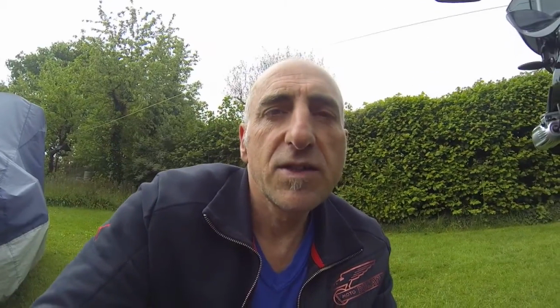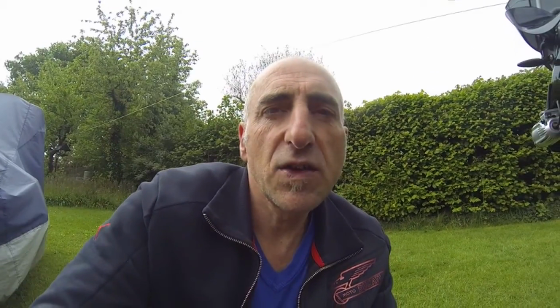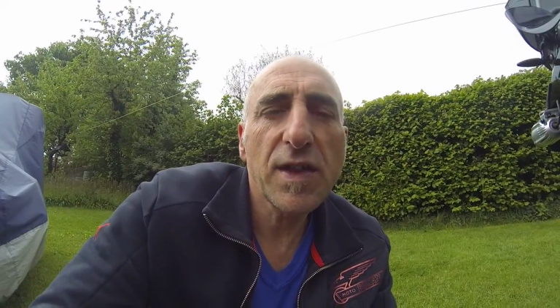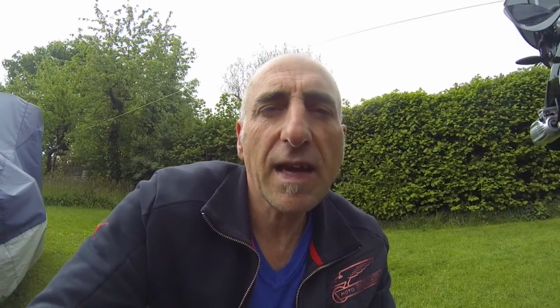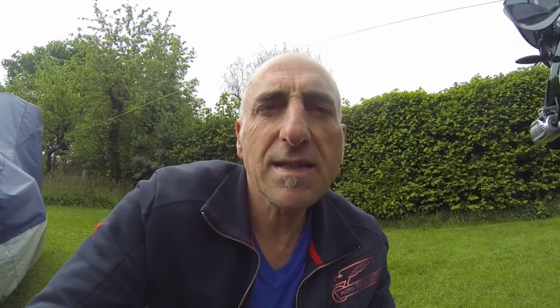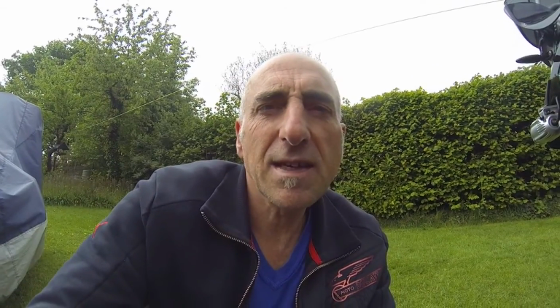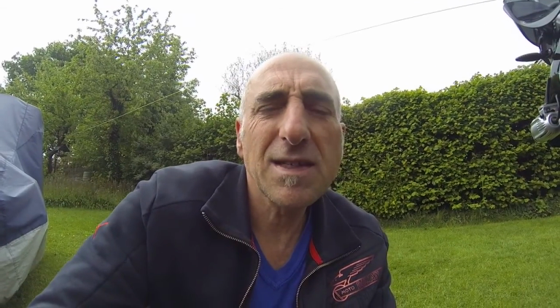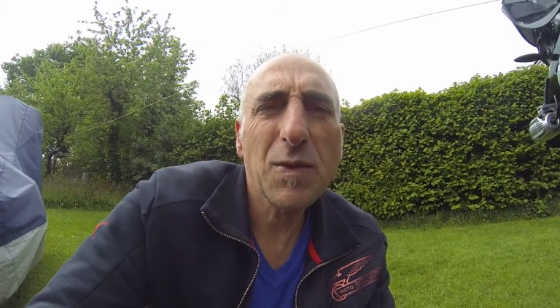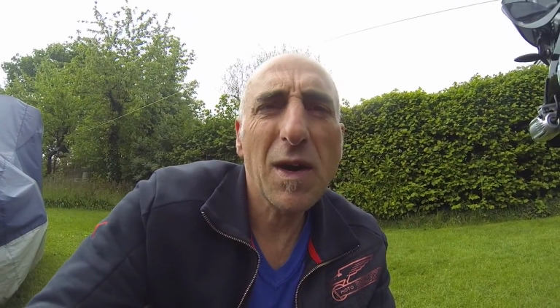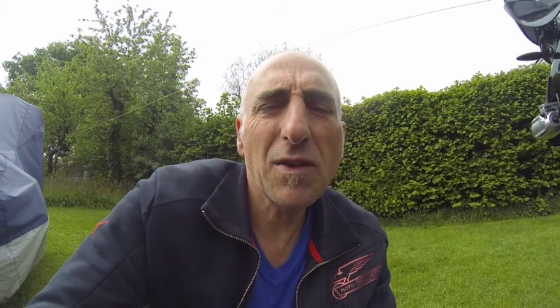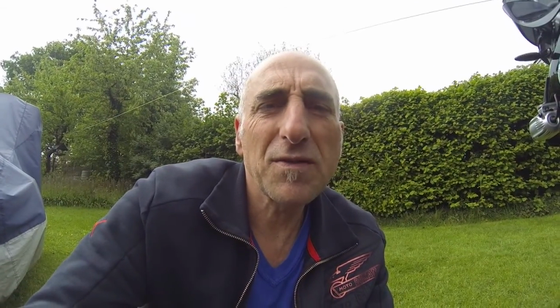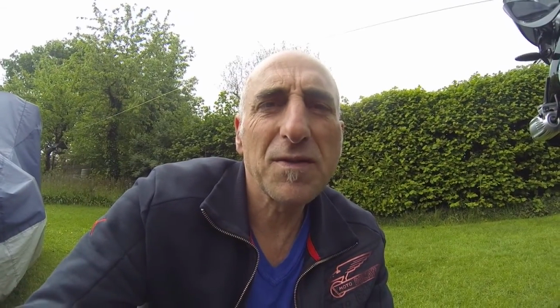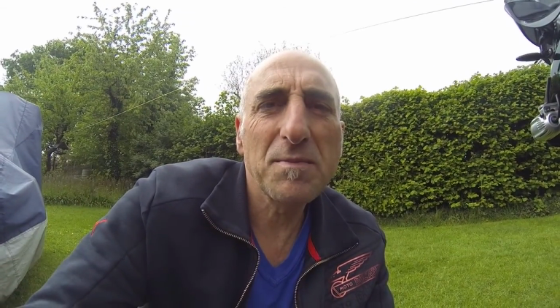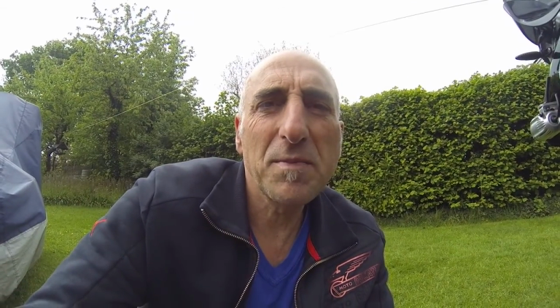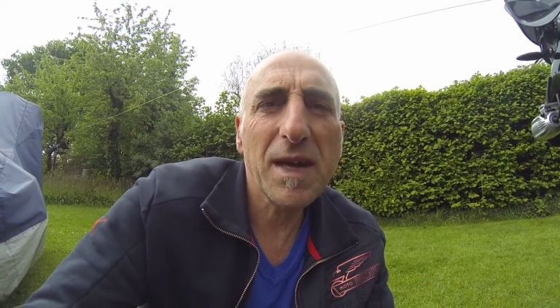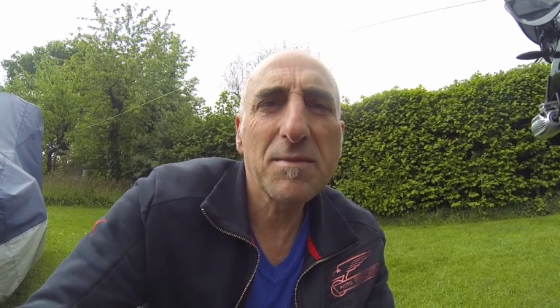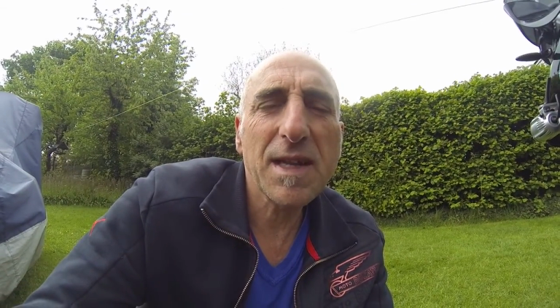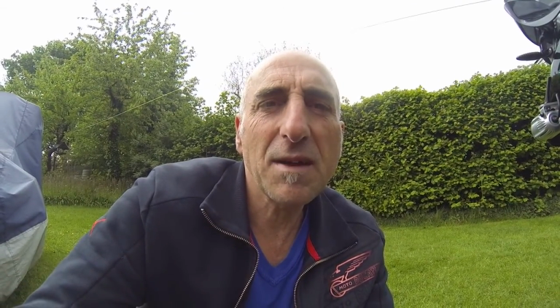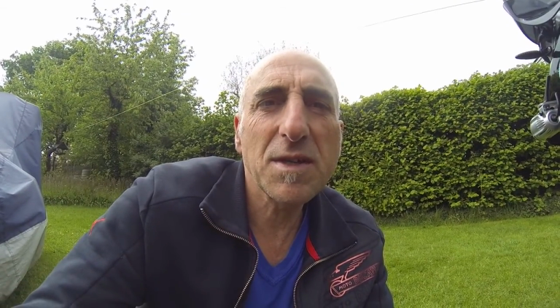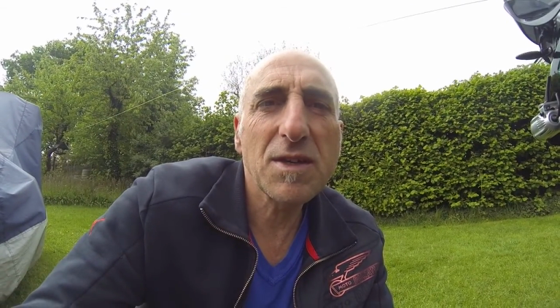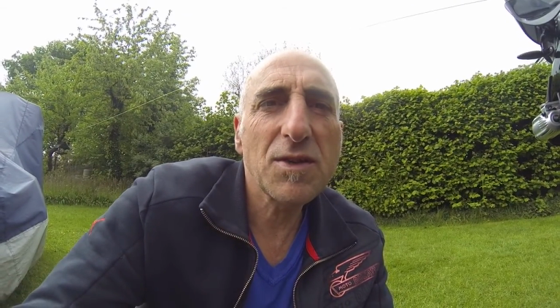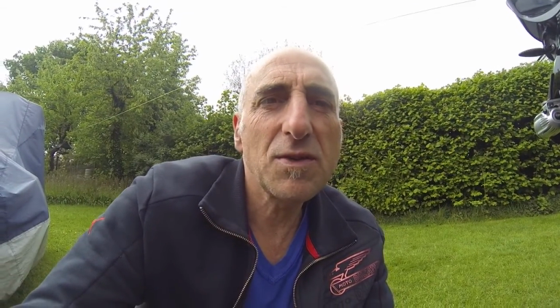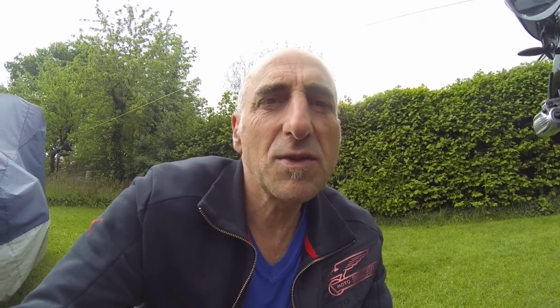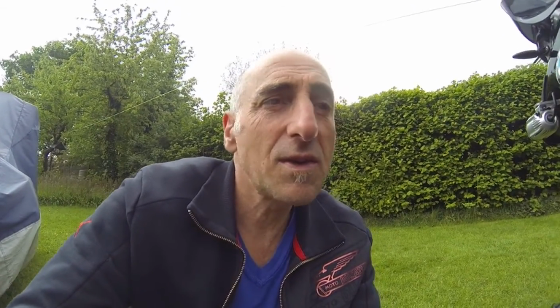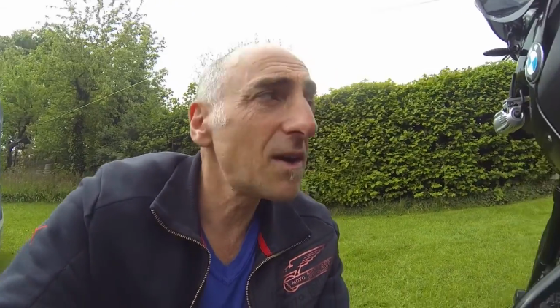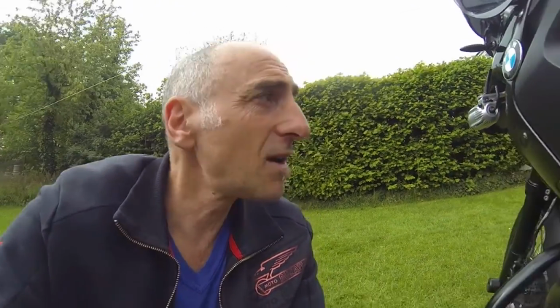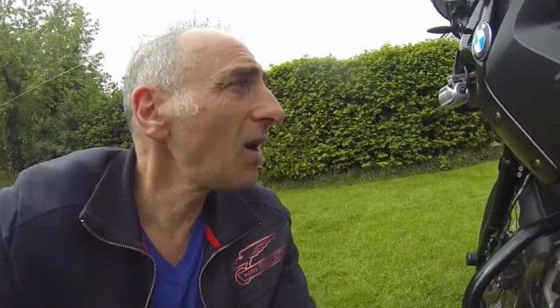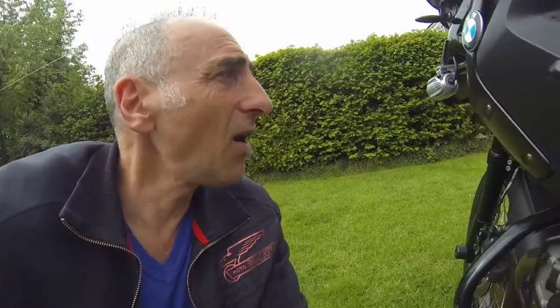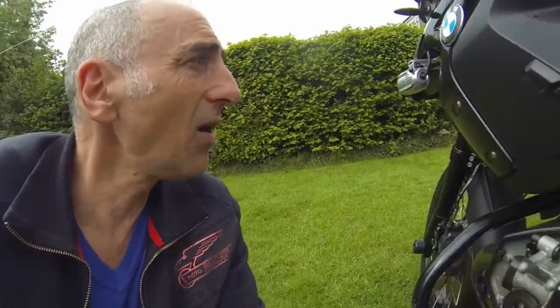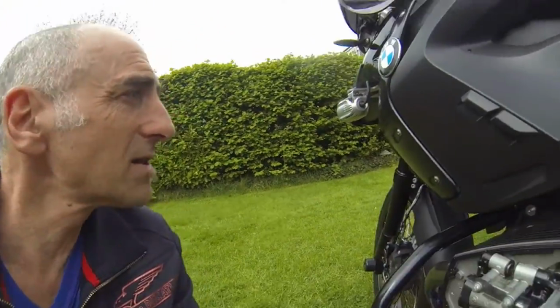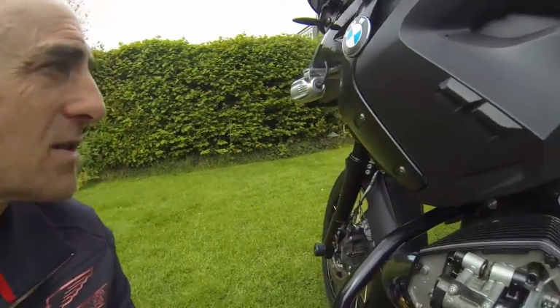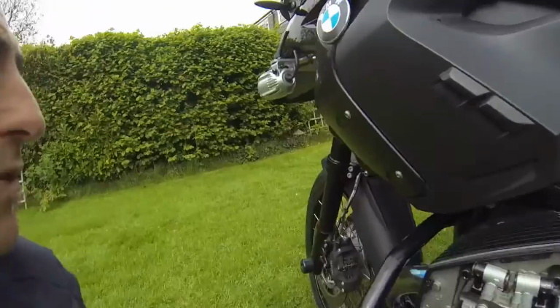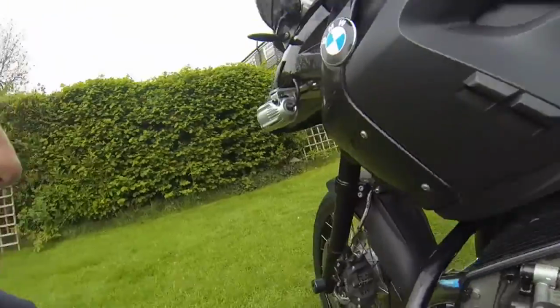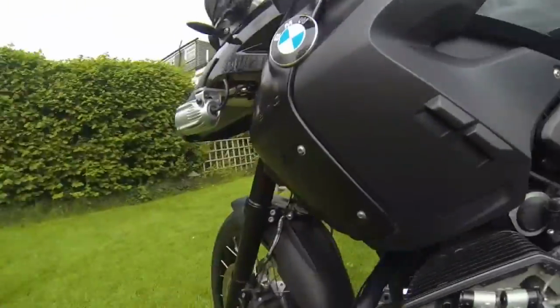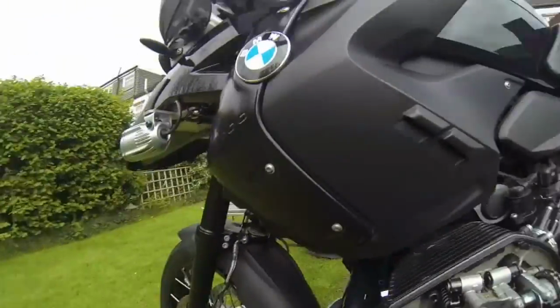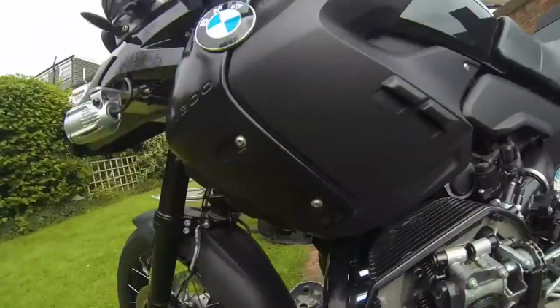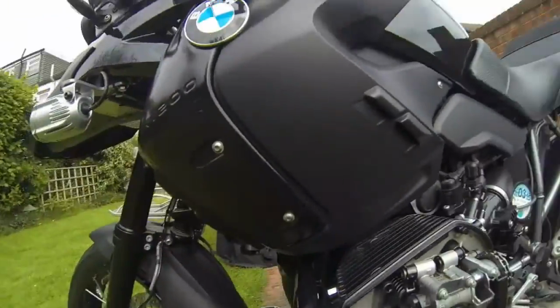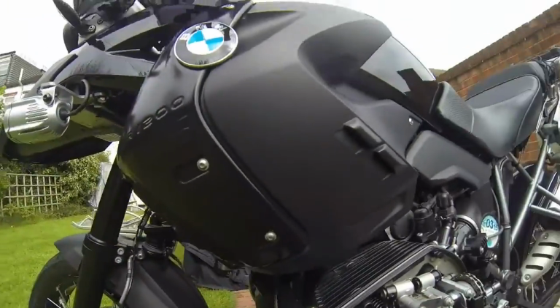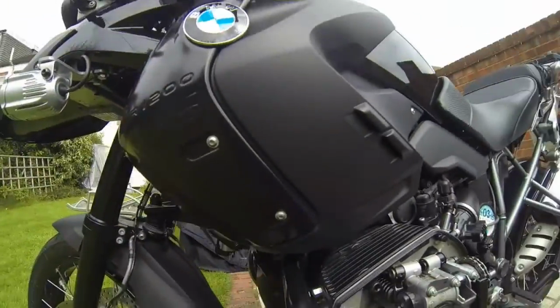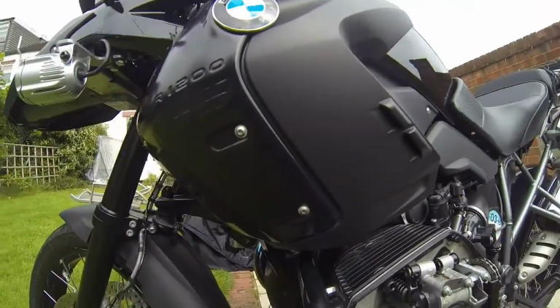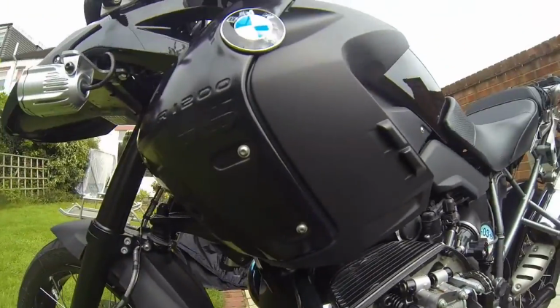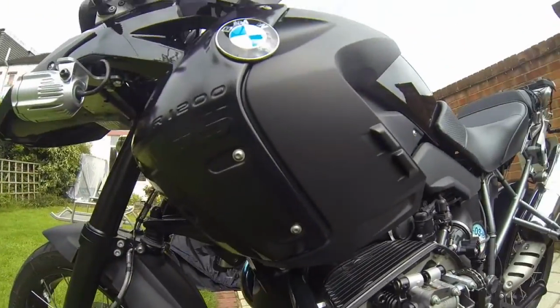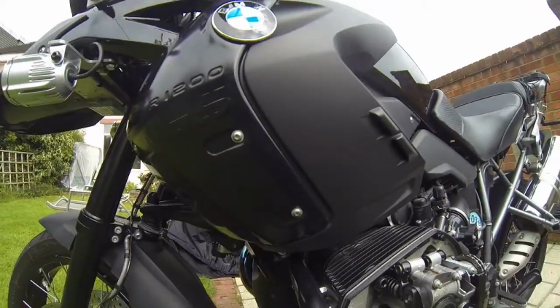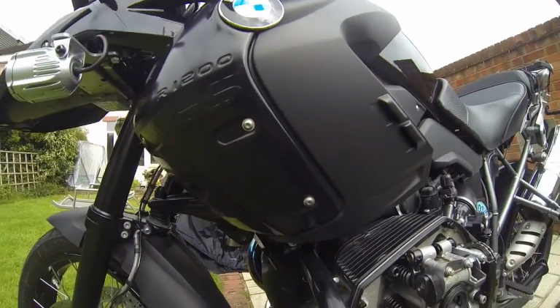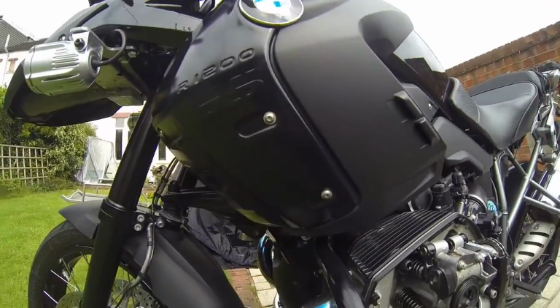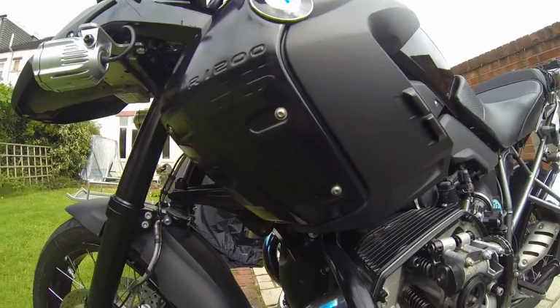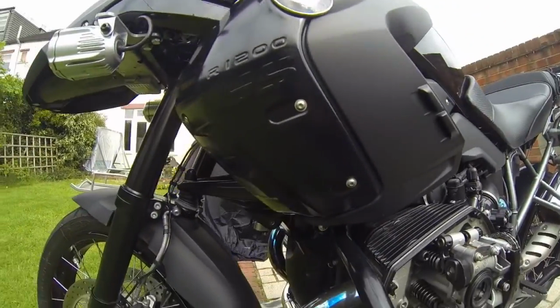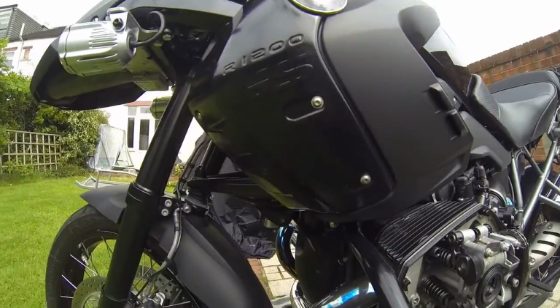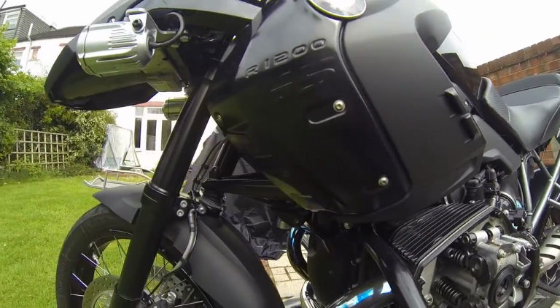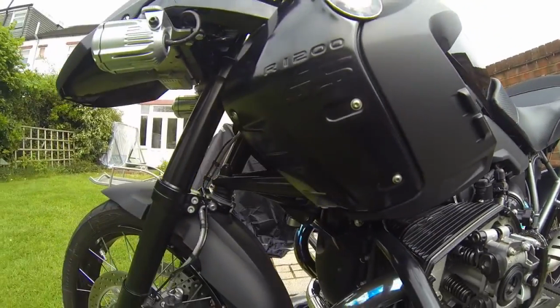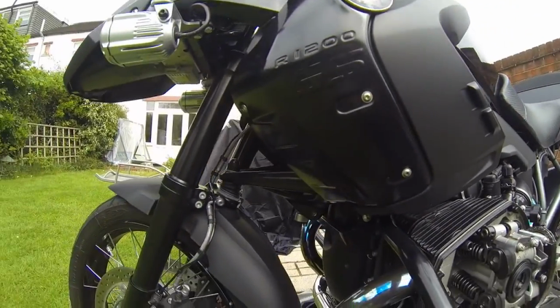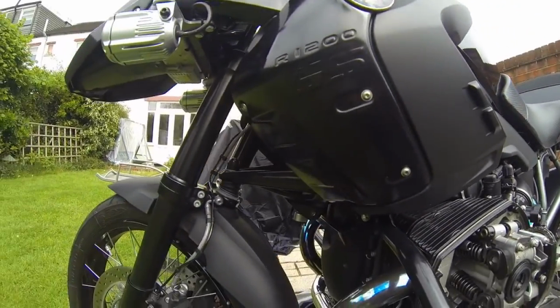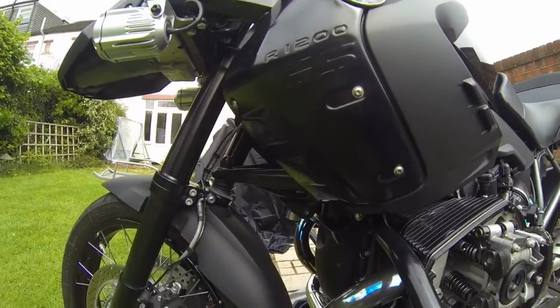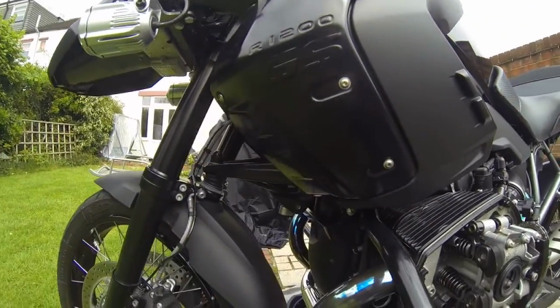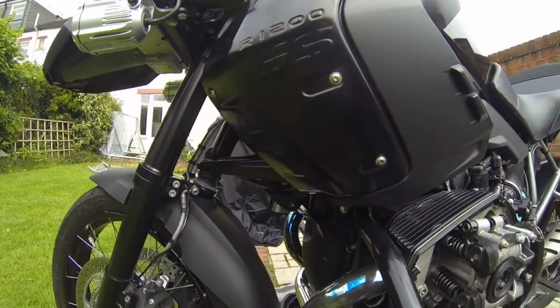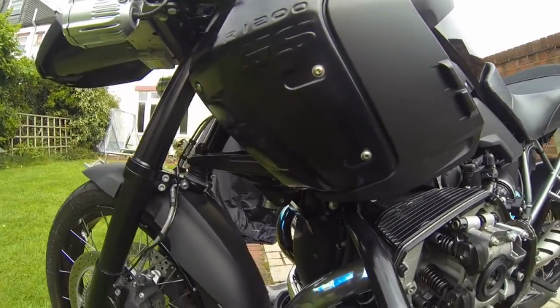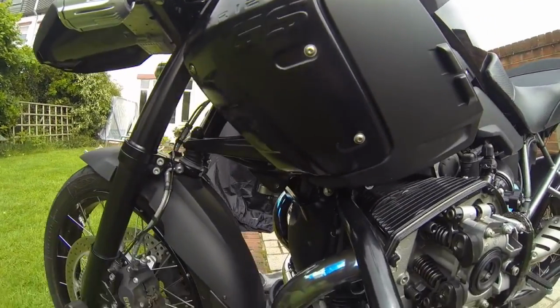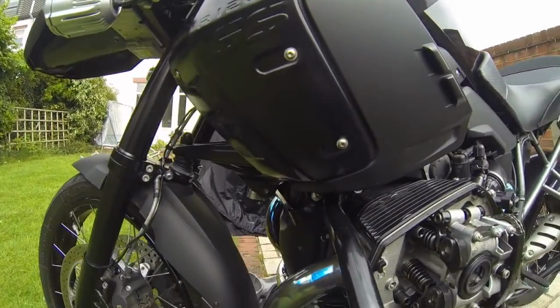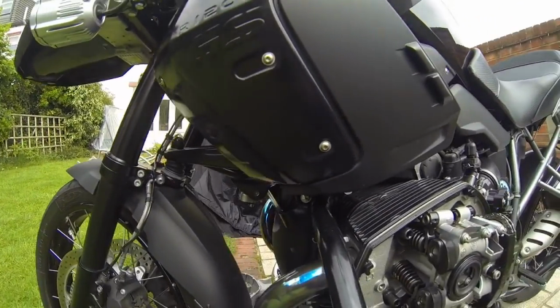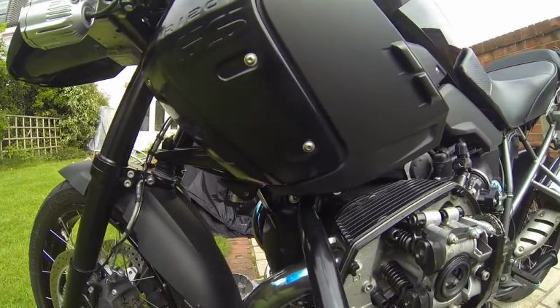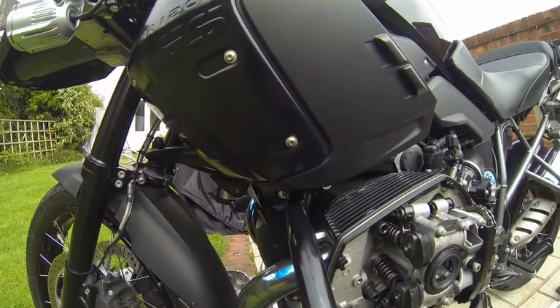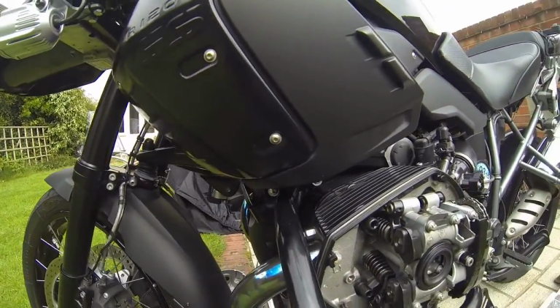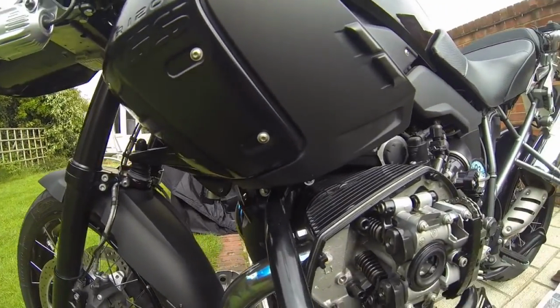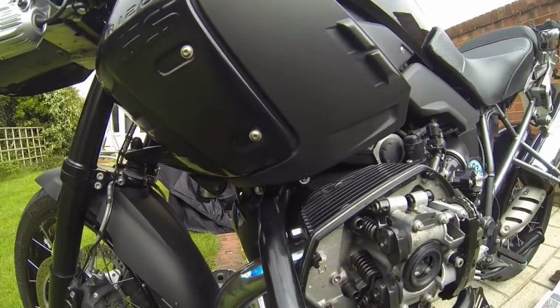2012 BMW R1200 GS. This is the triple black model.